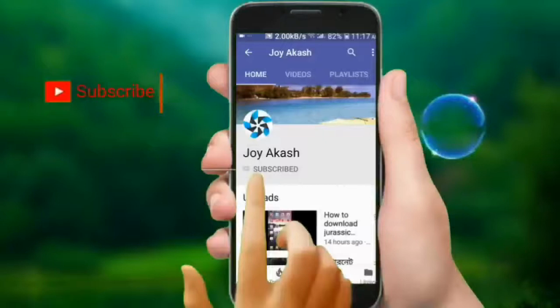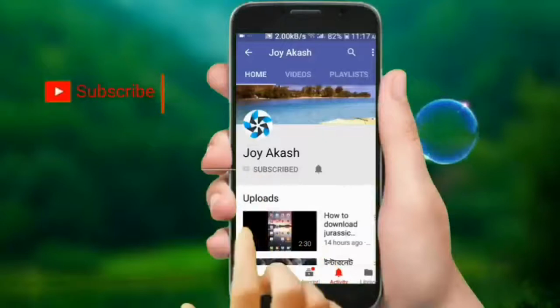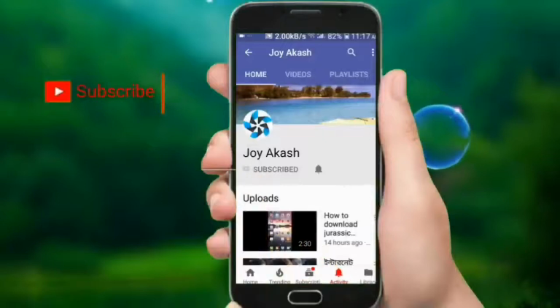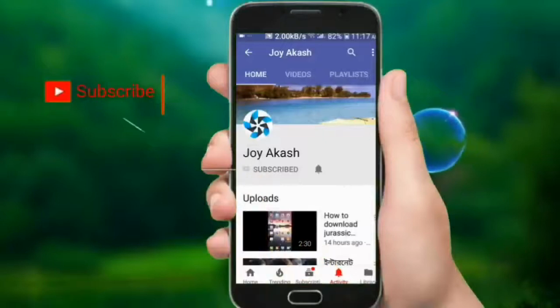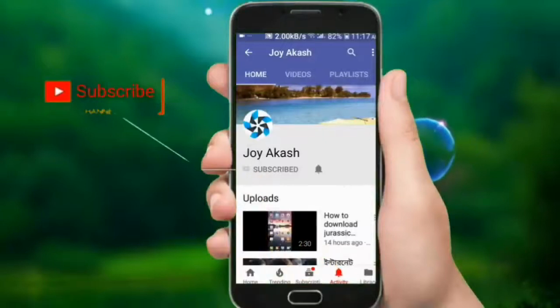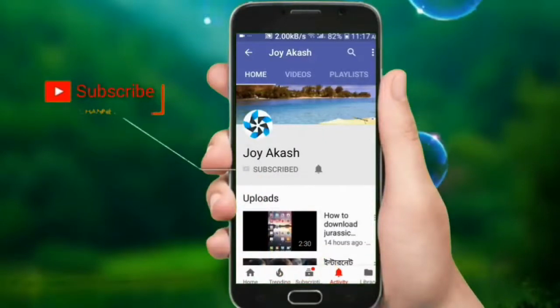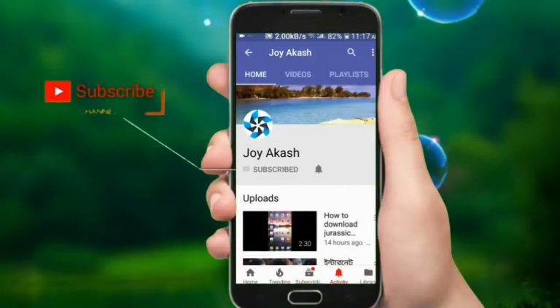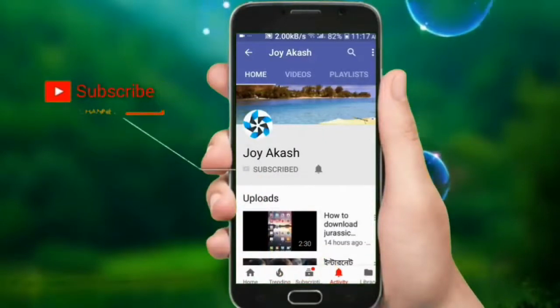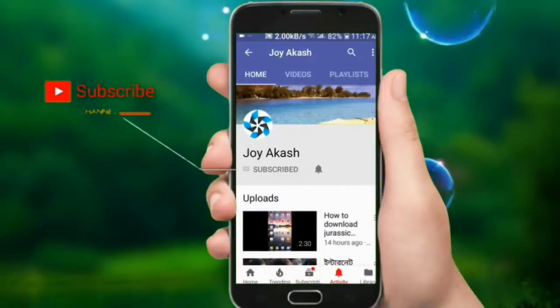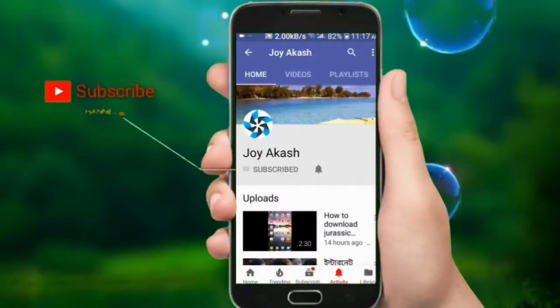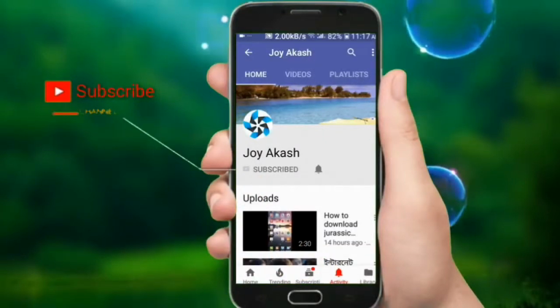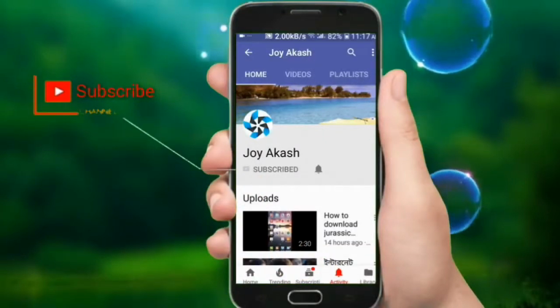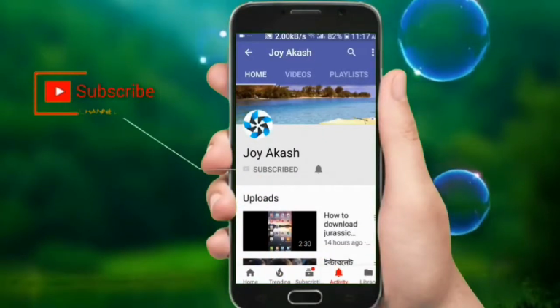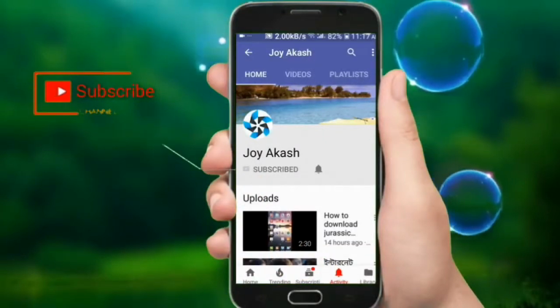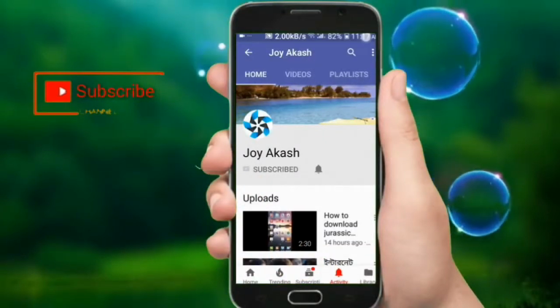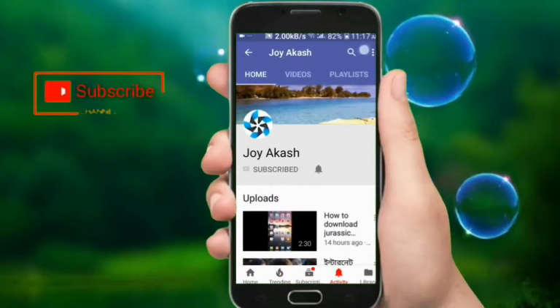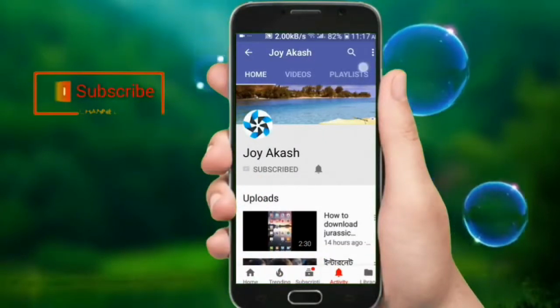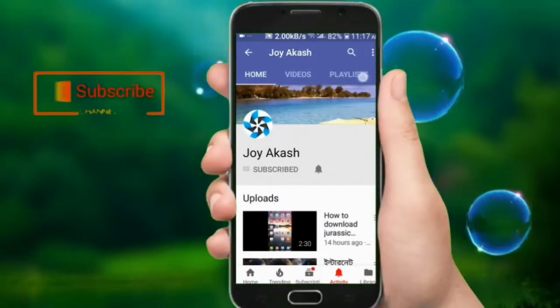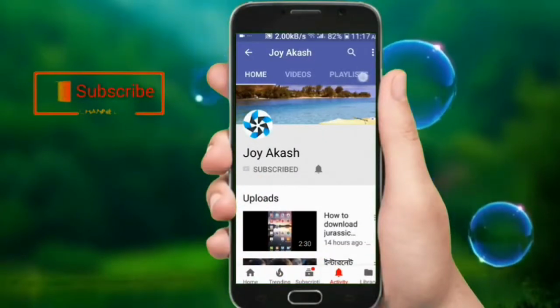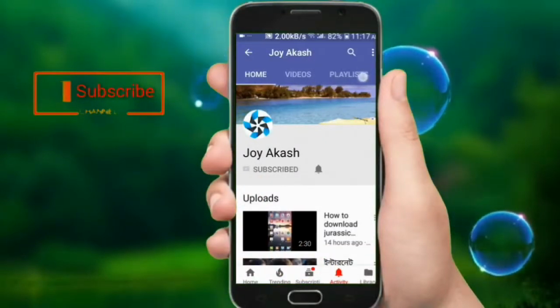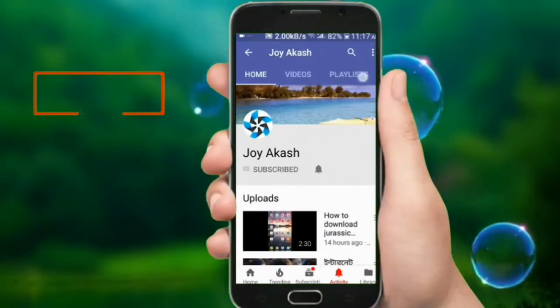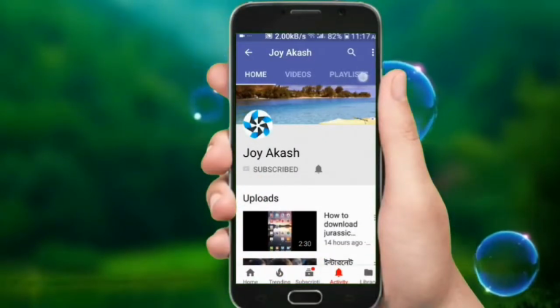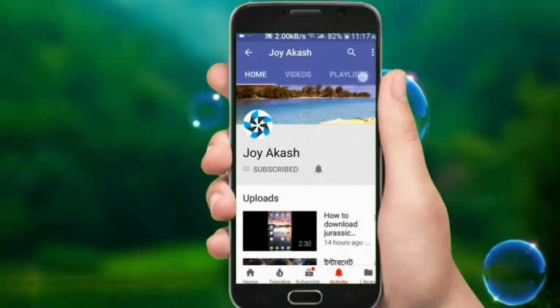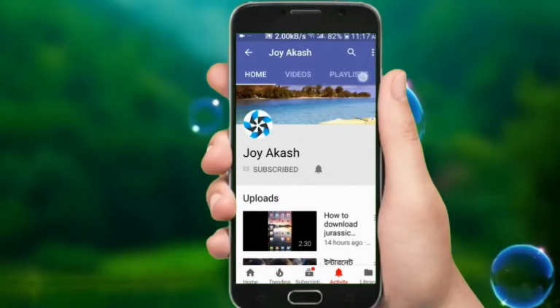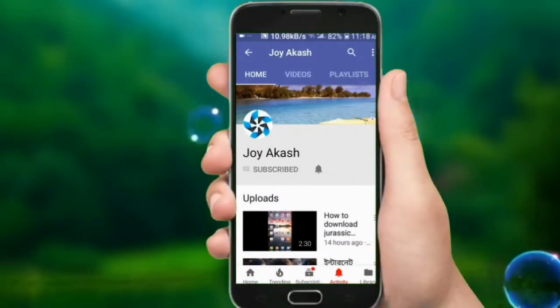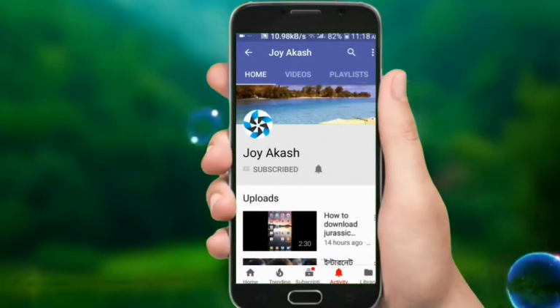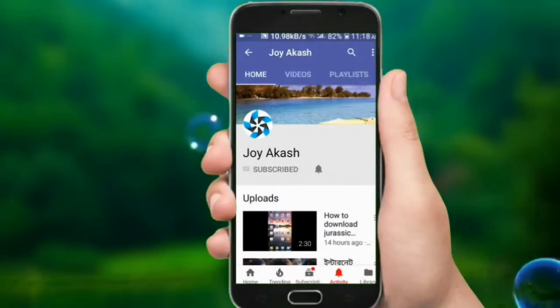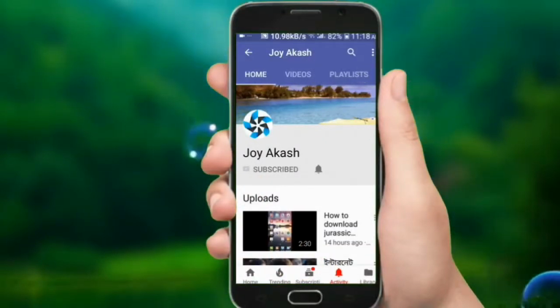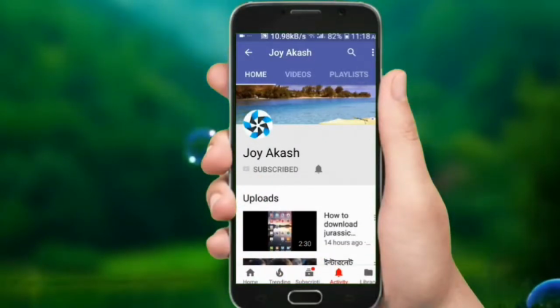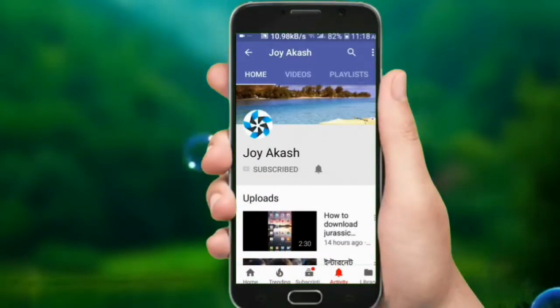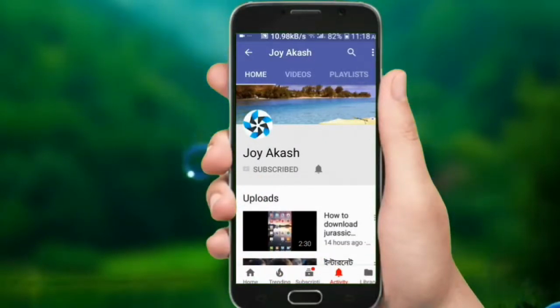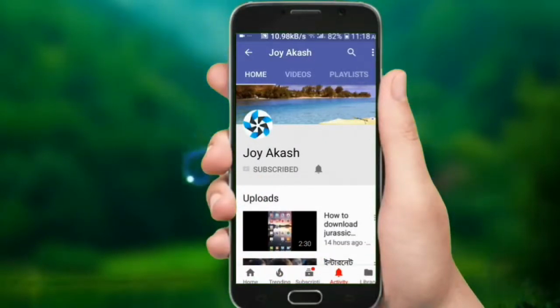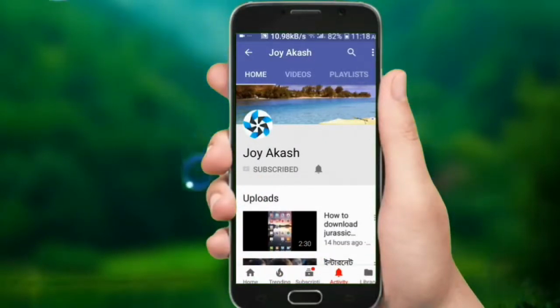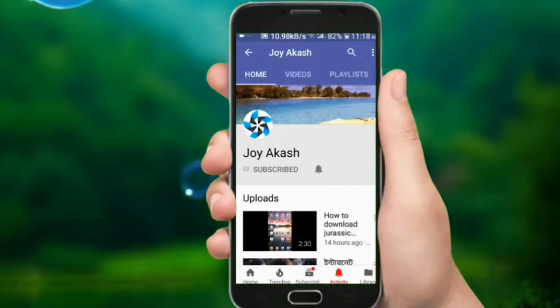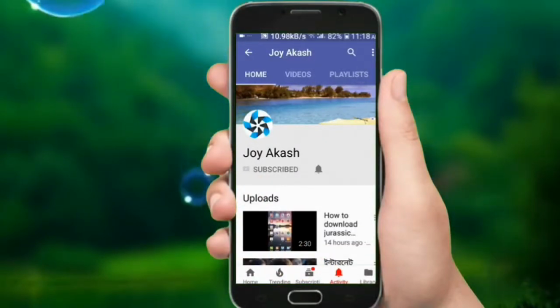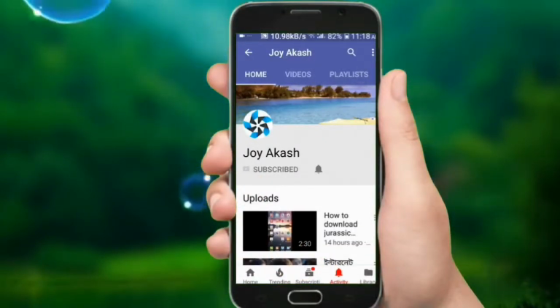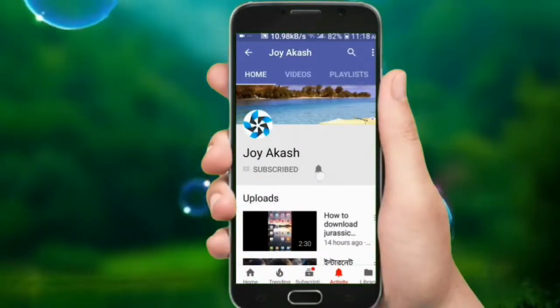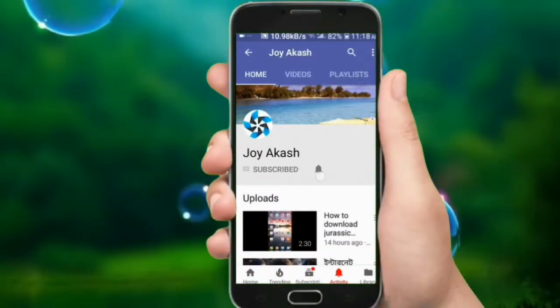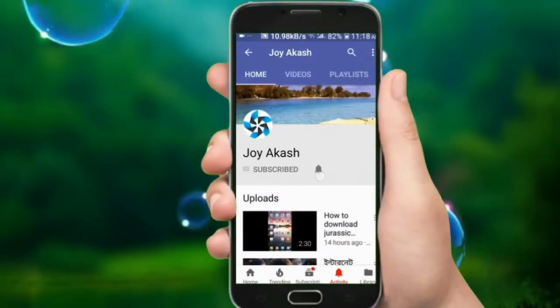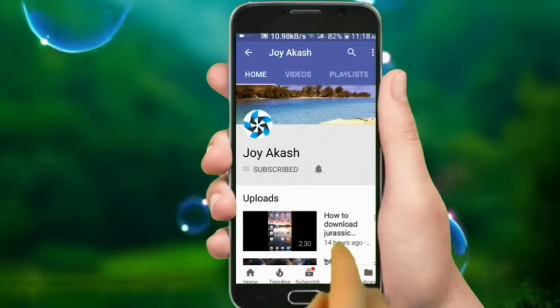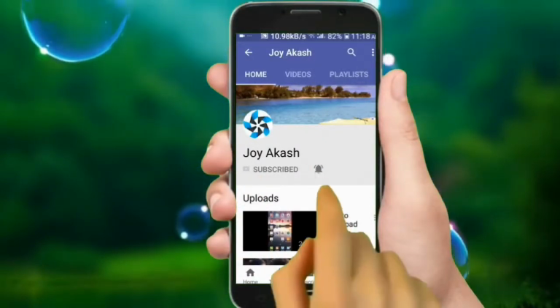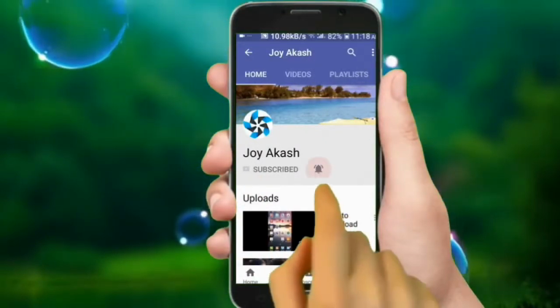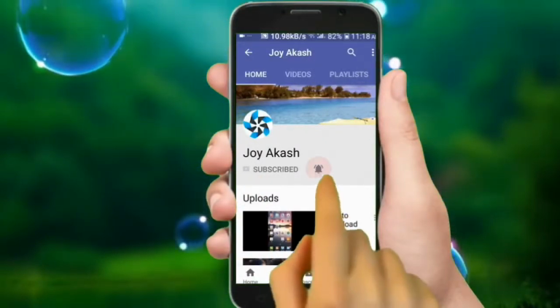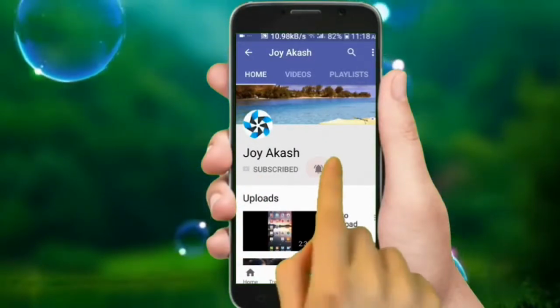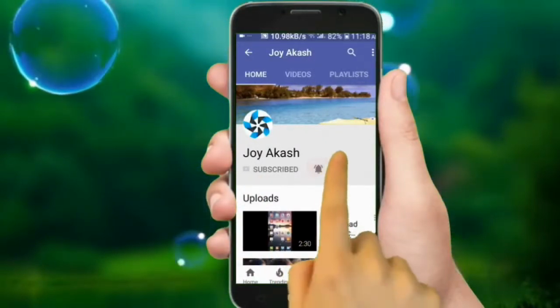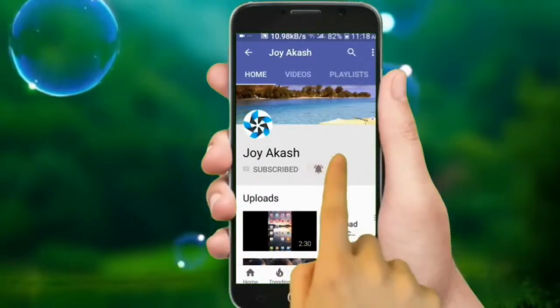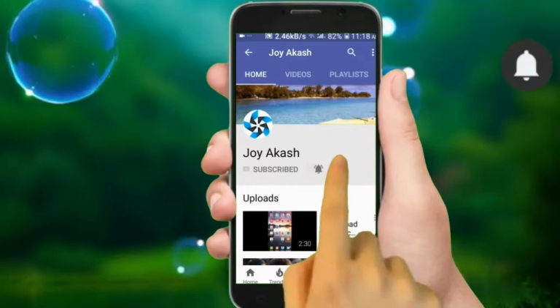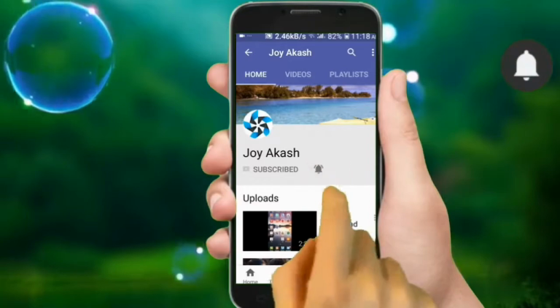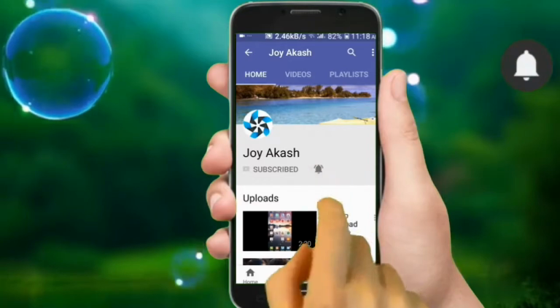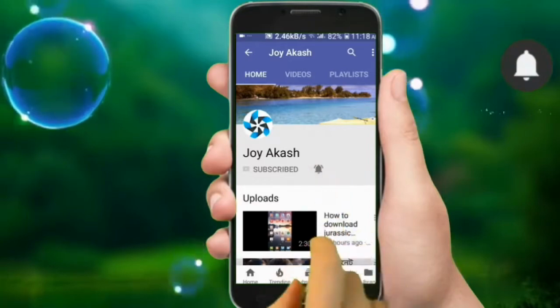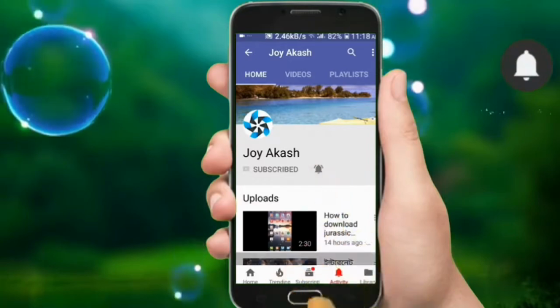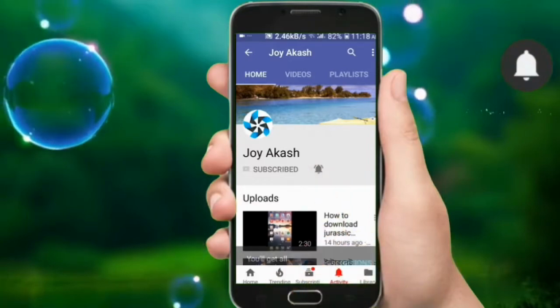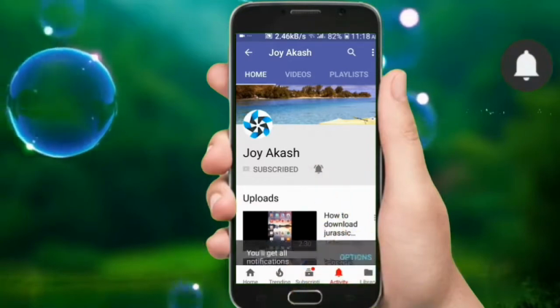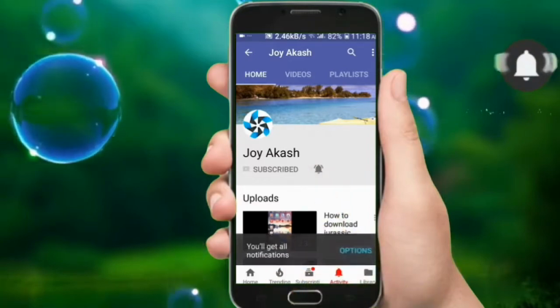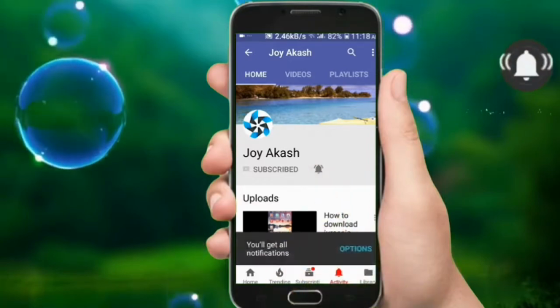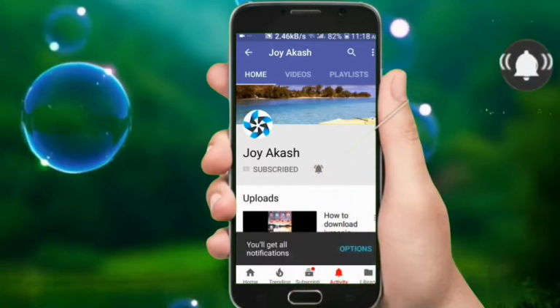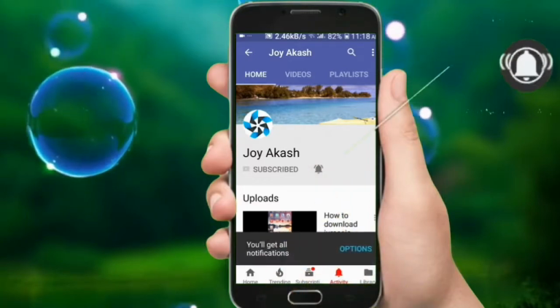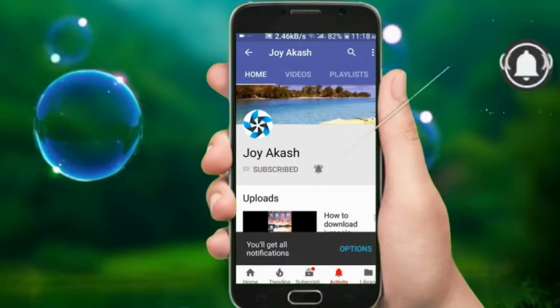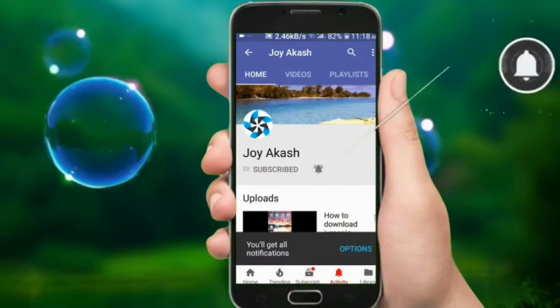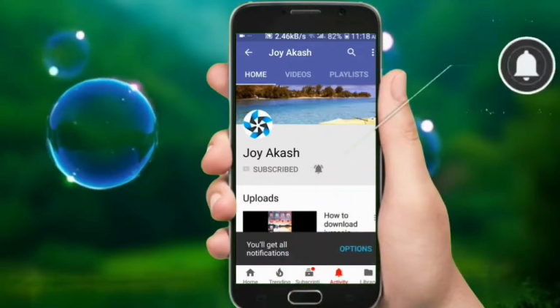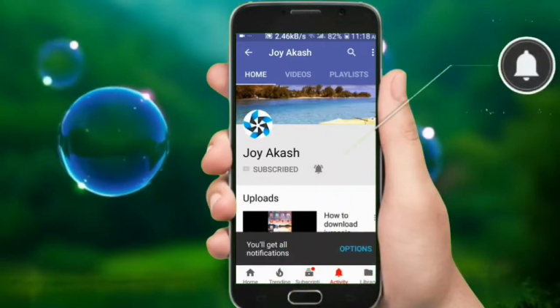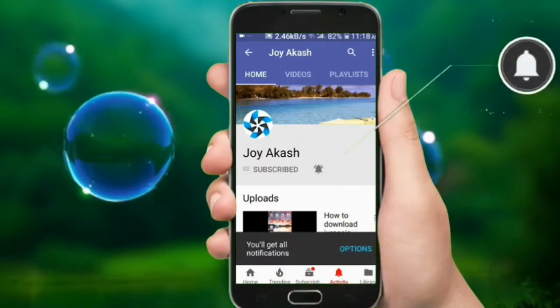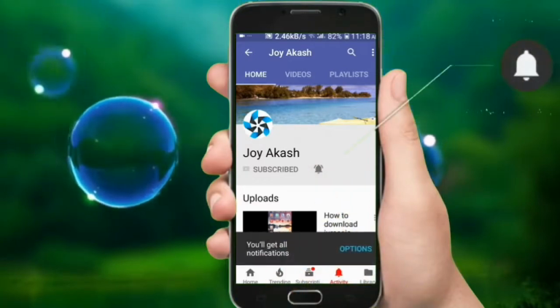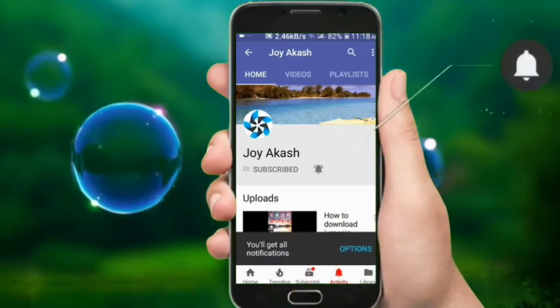Please subscribe to my channel and also press the bell icon so you never miss any new updates.